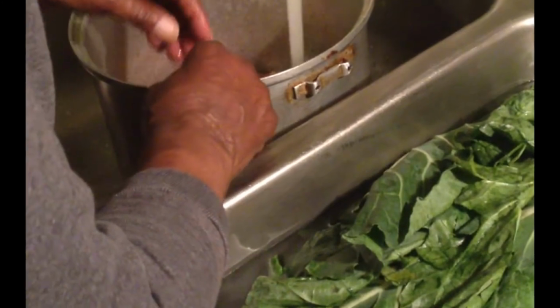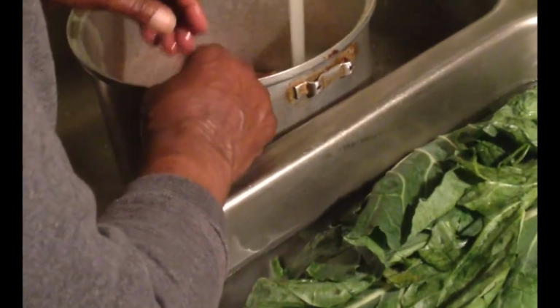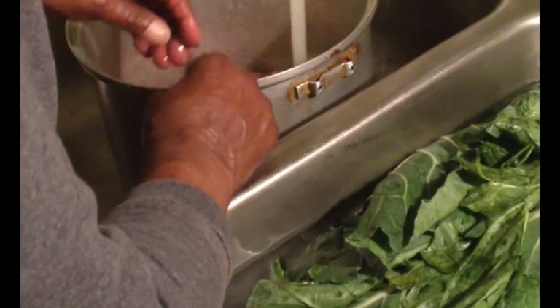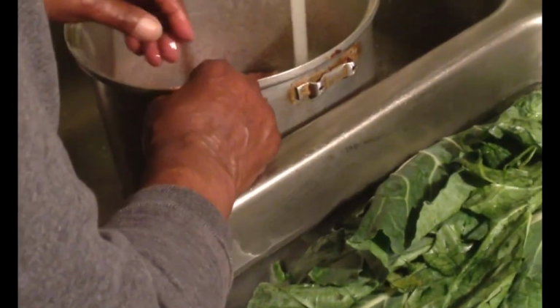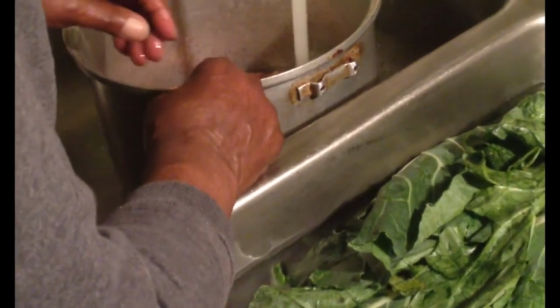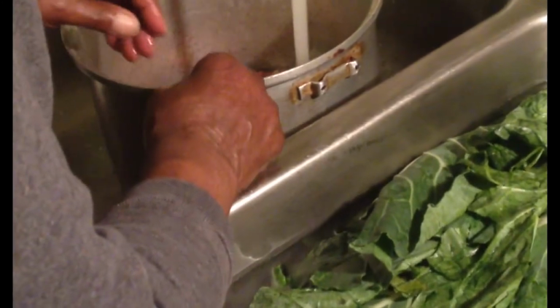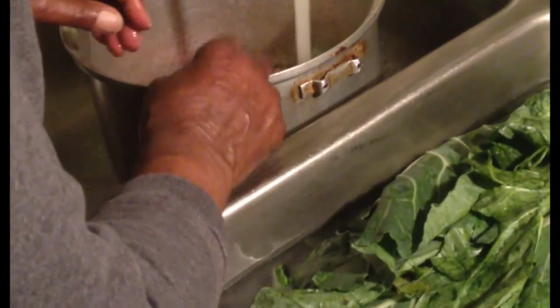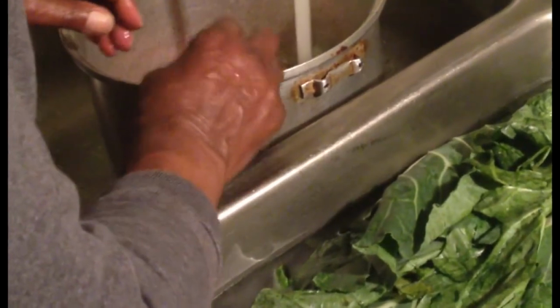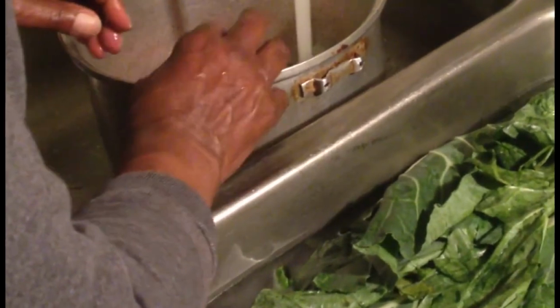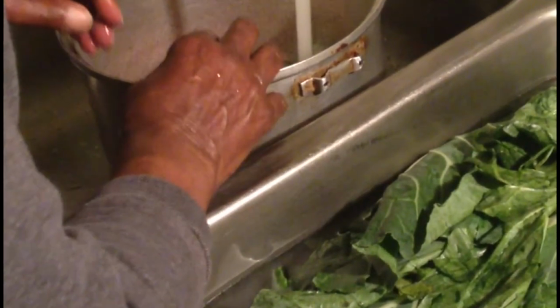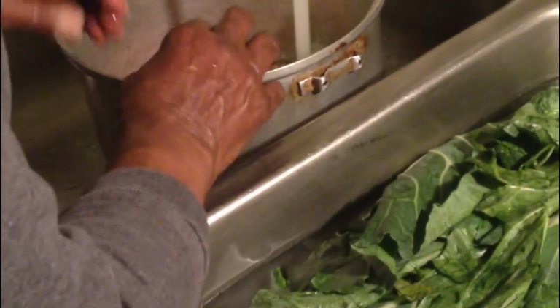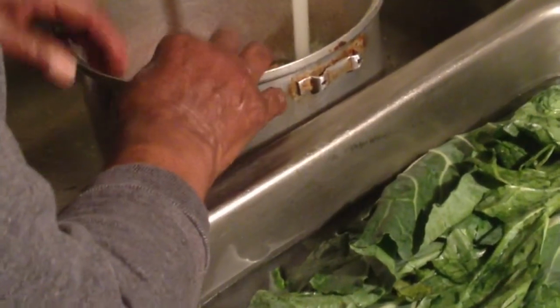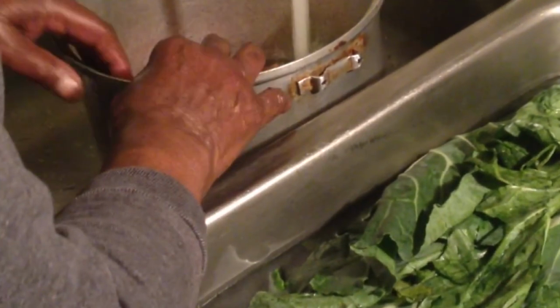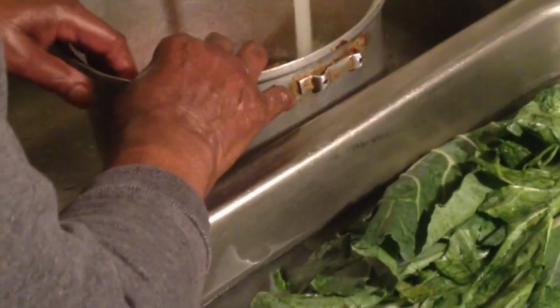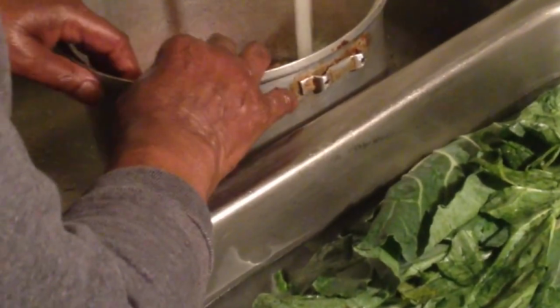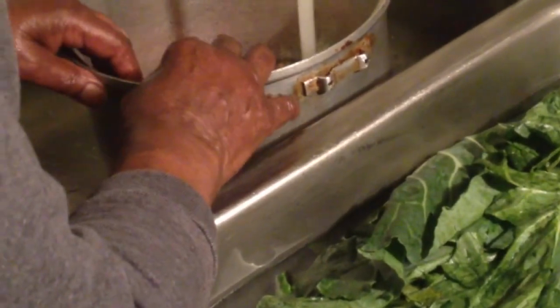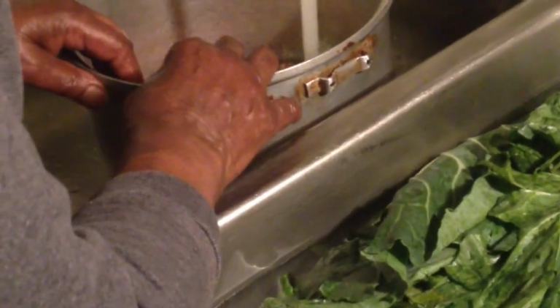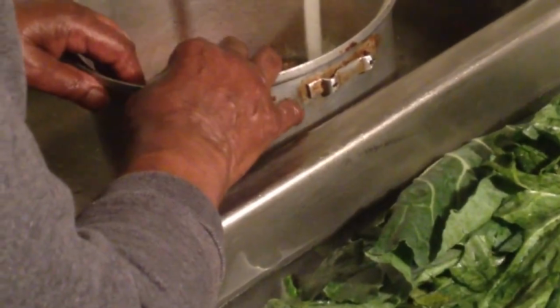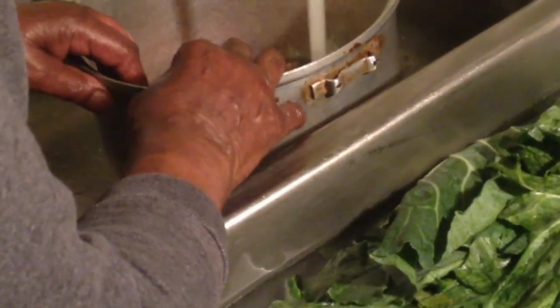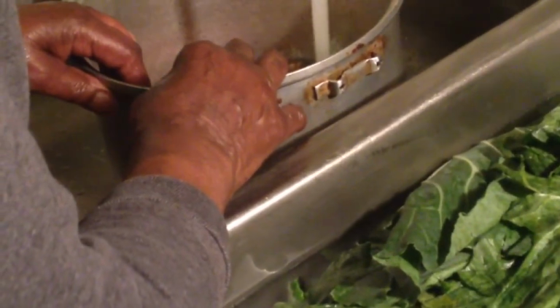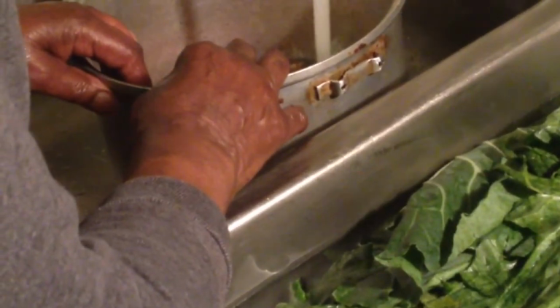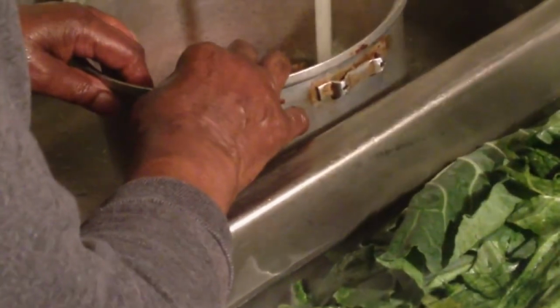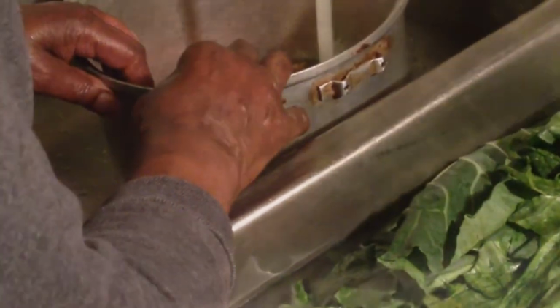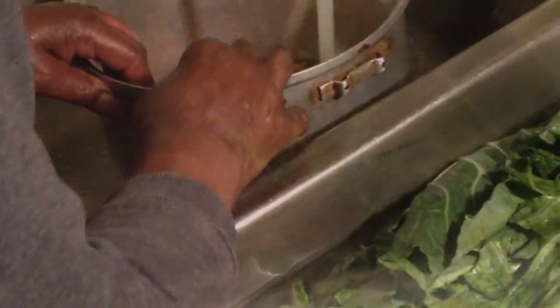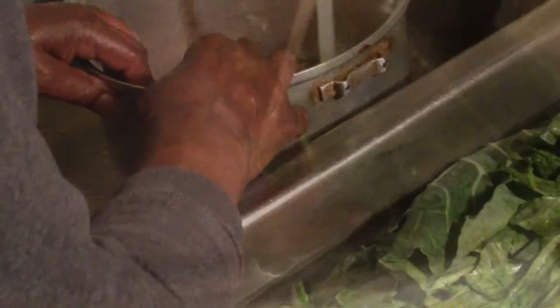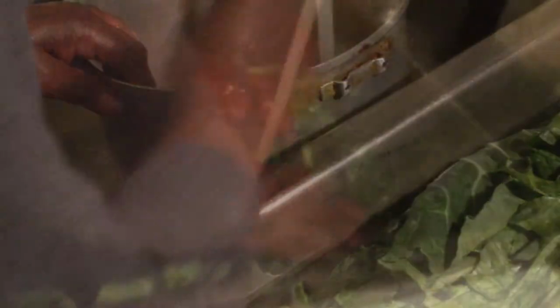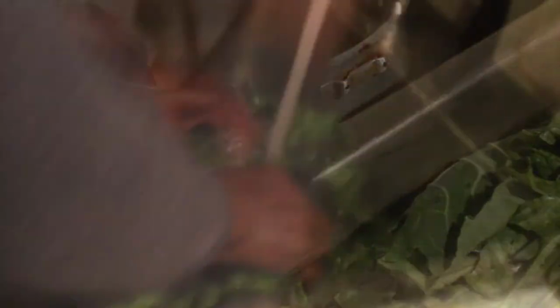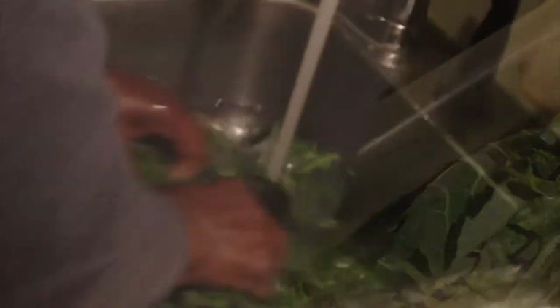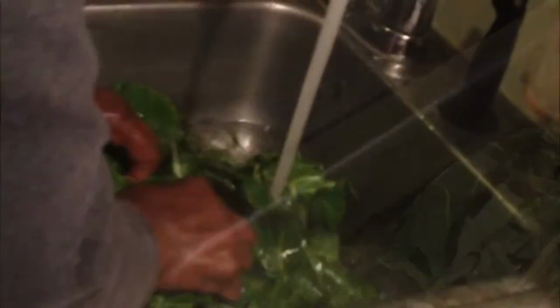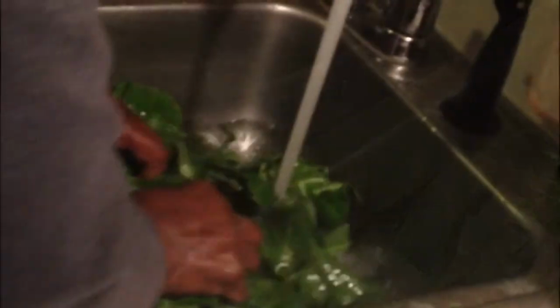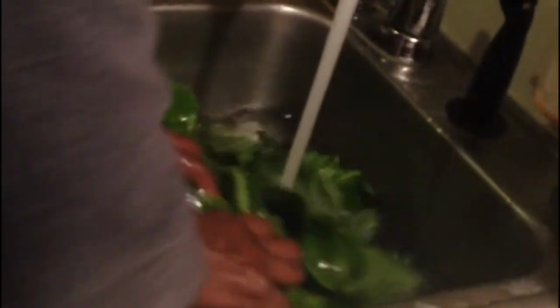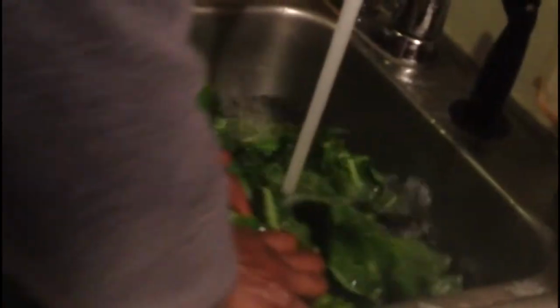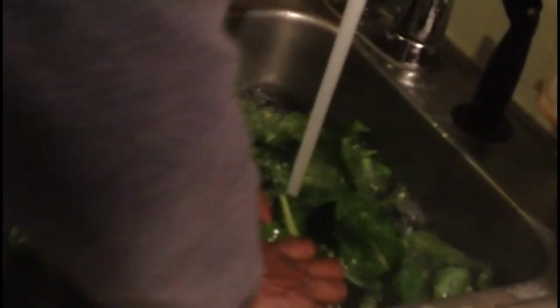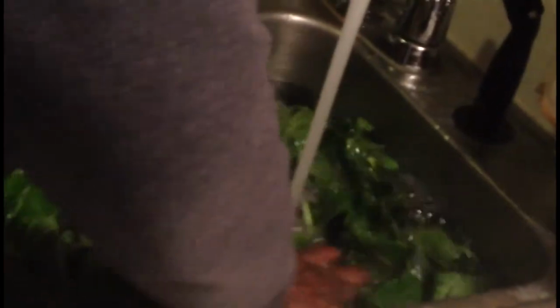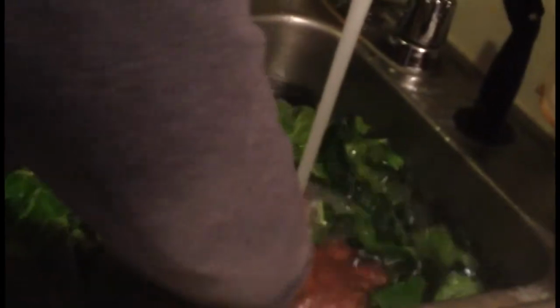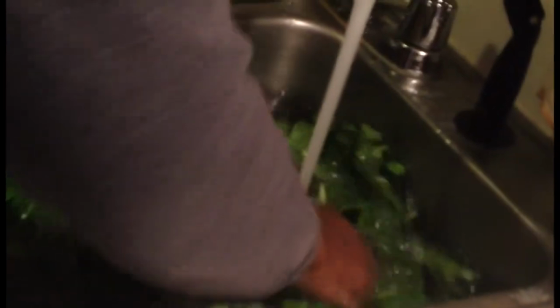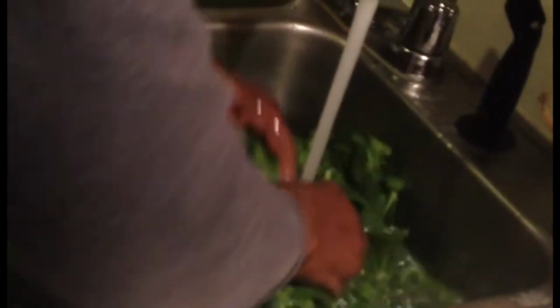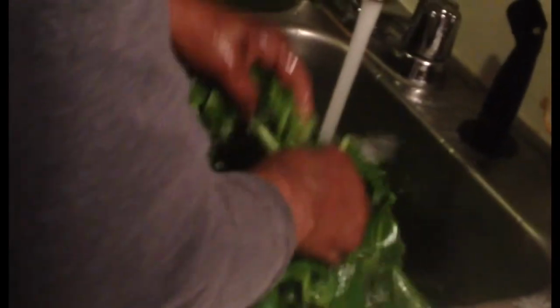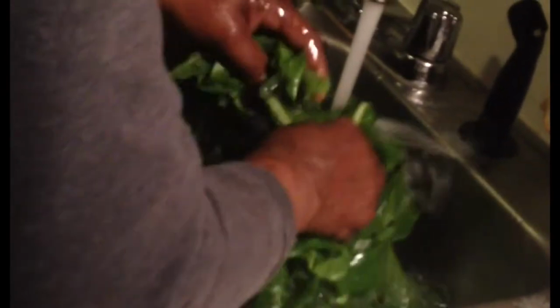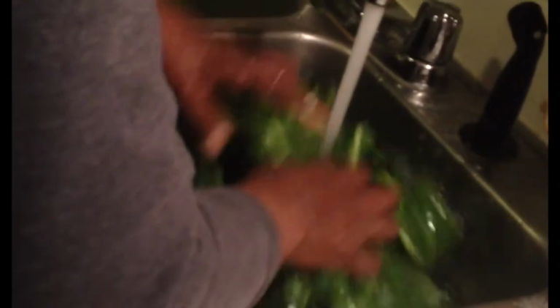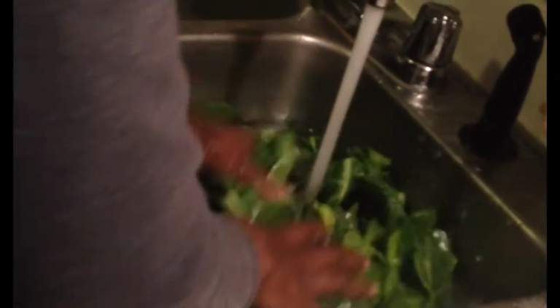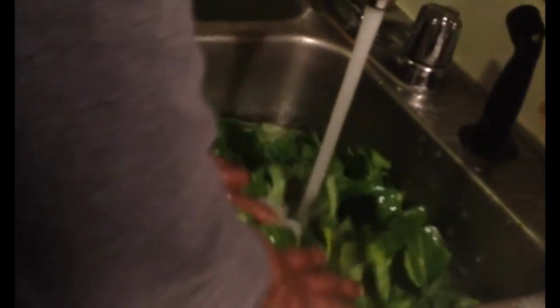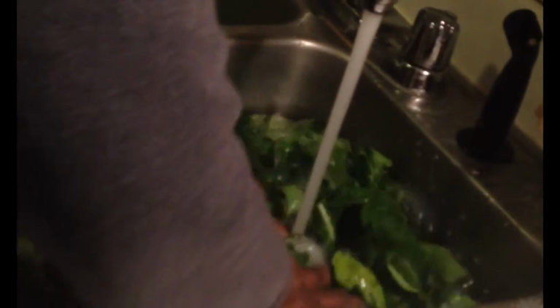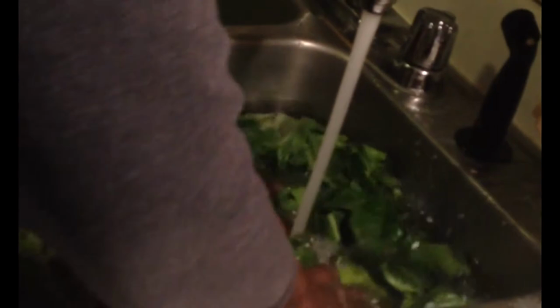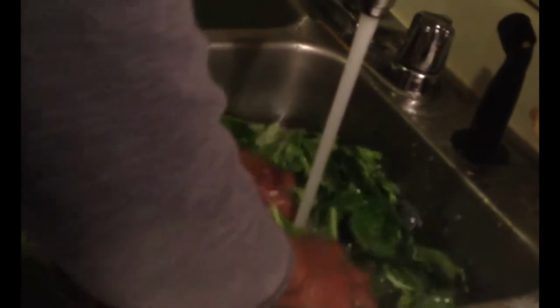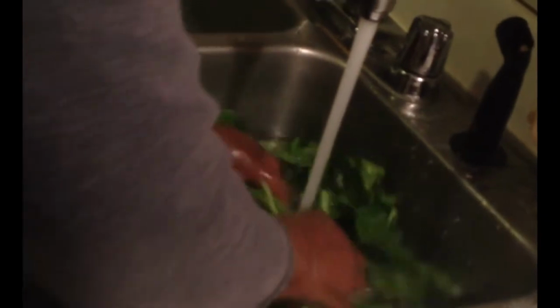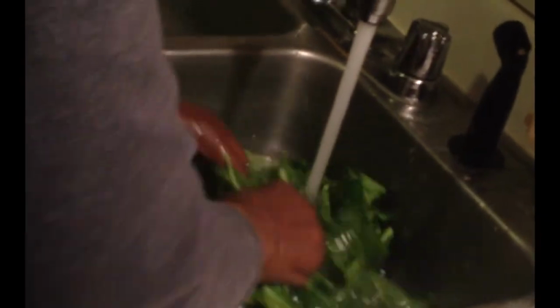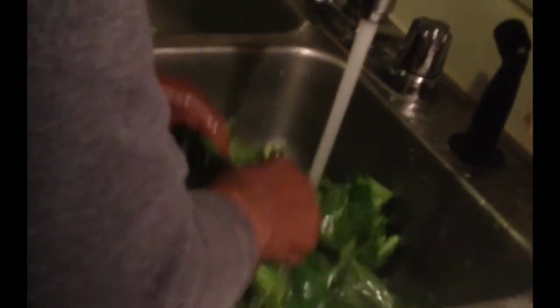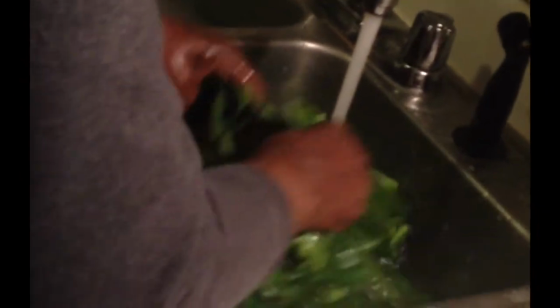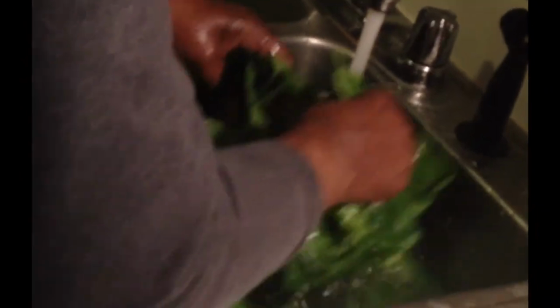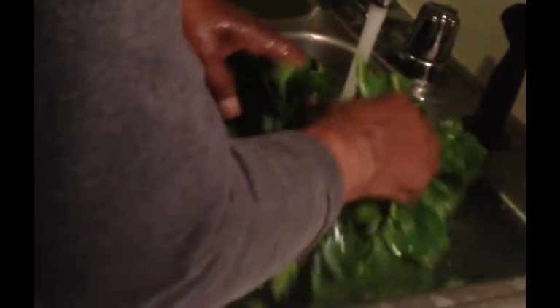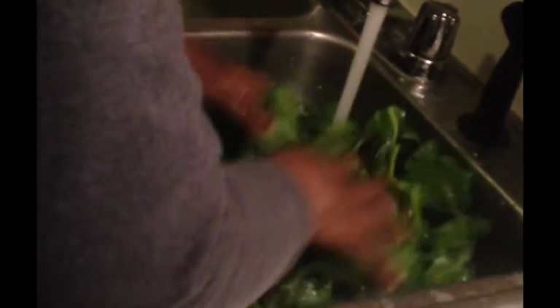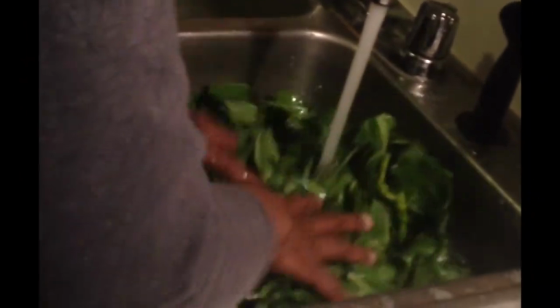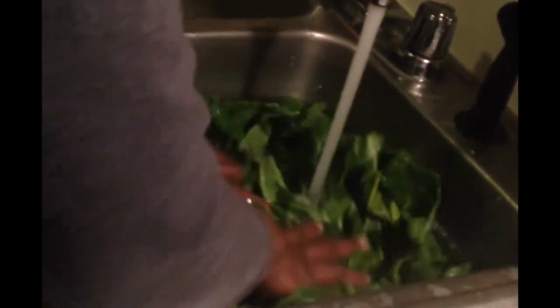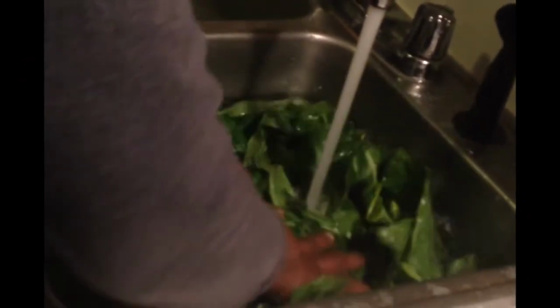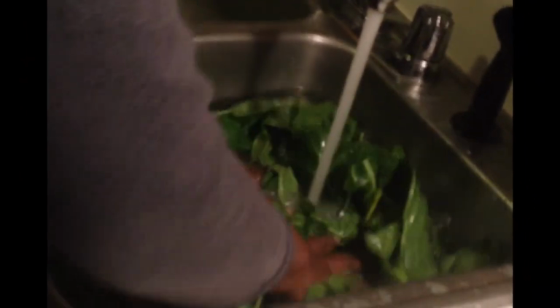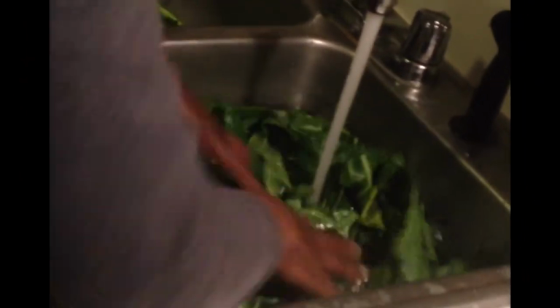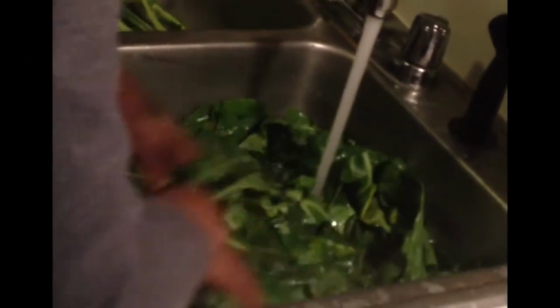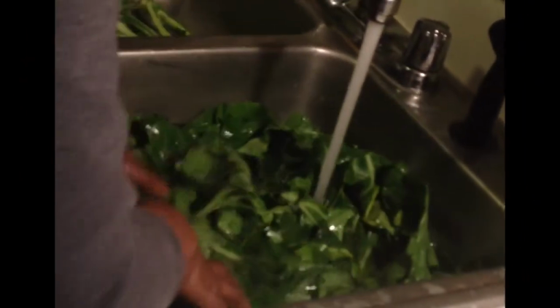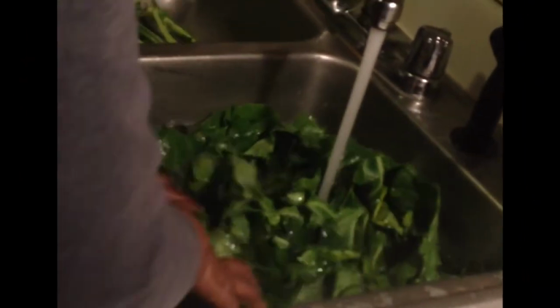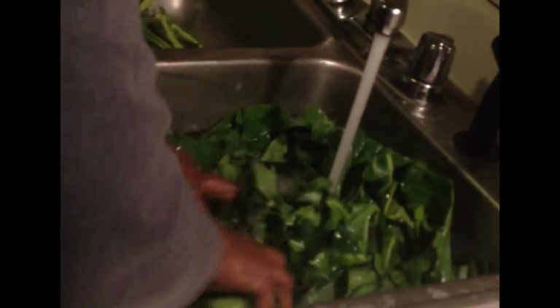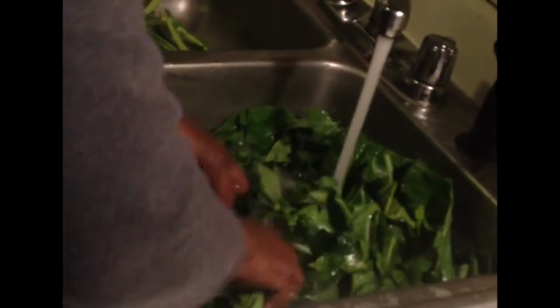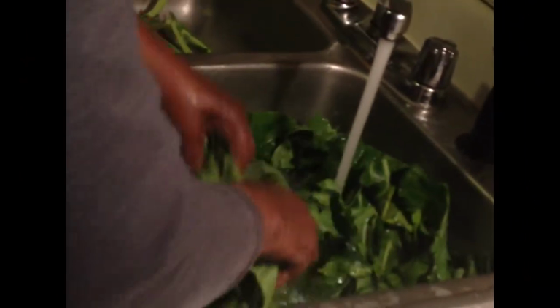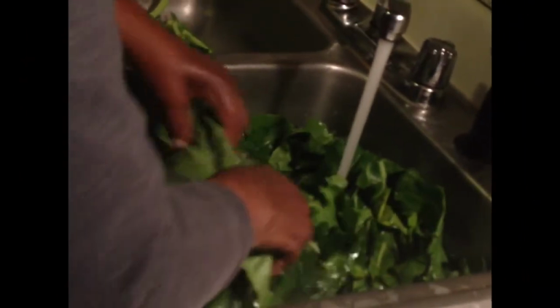Get the meat. Grandma washing the collards — this is her method right here.